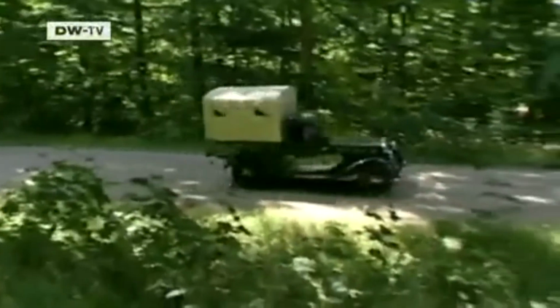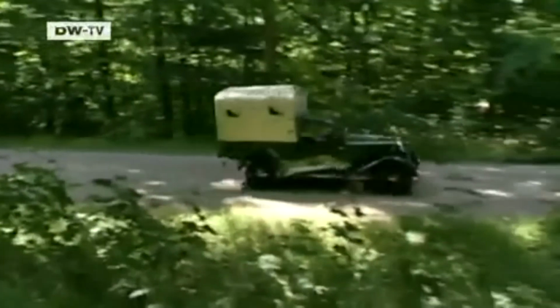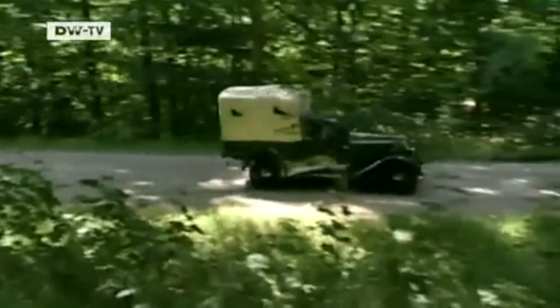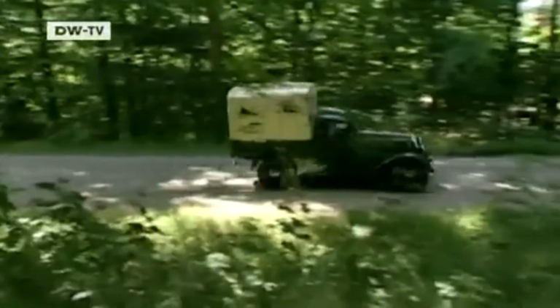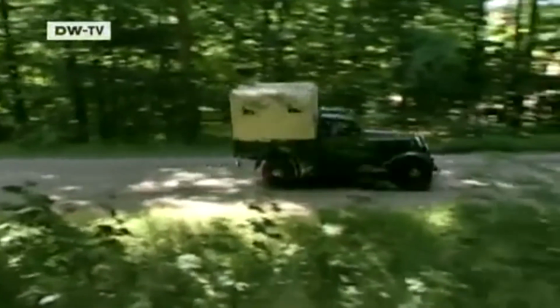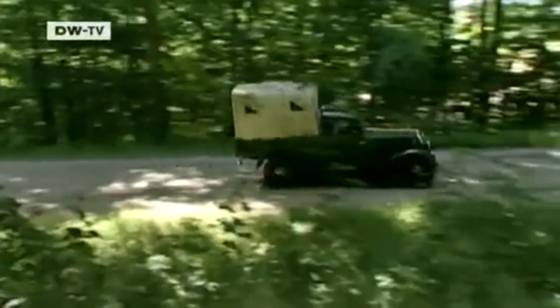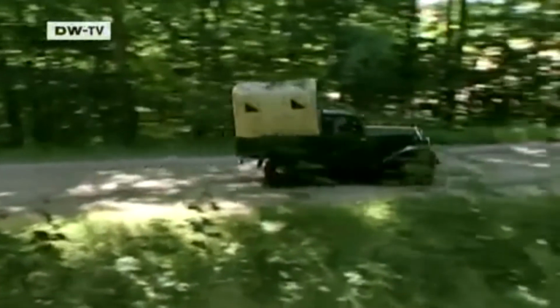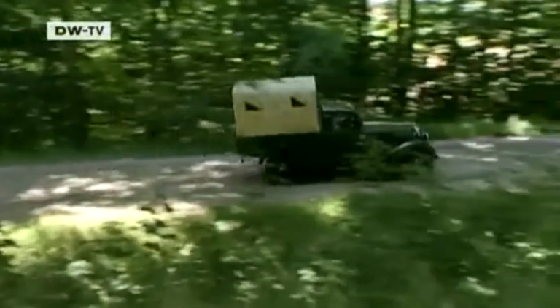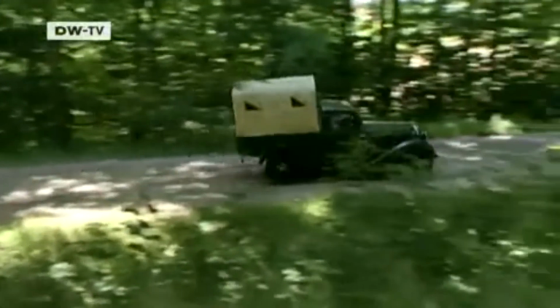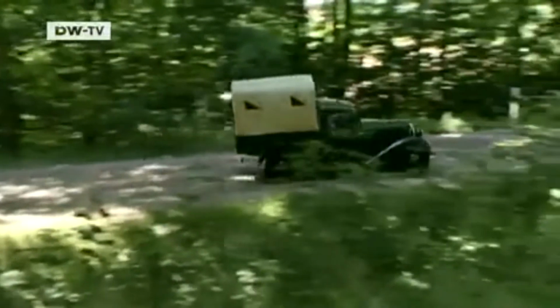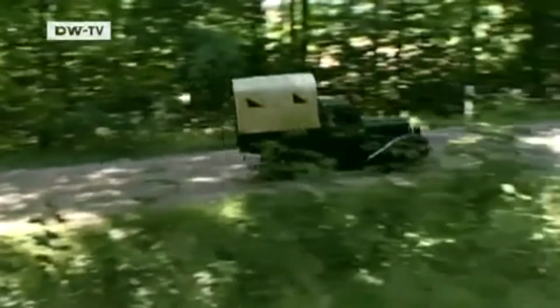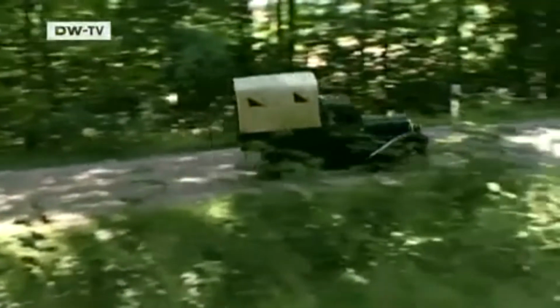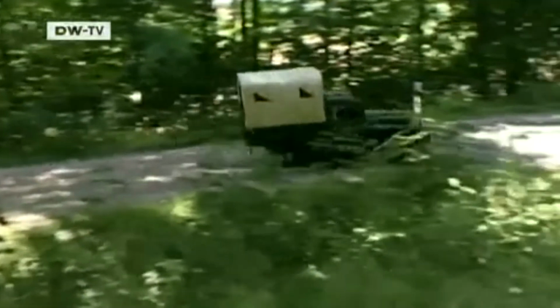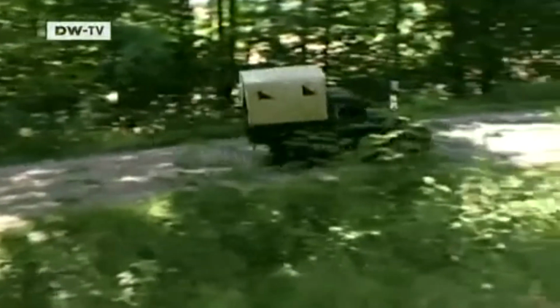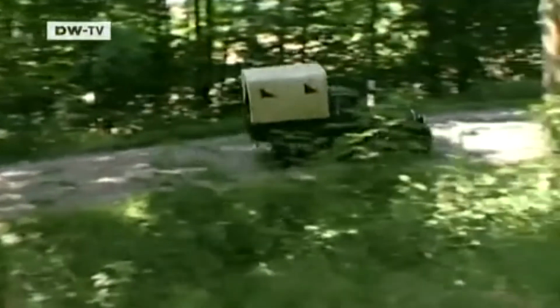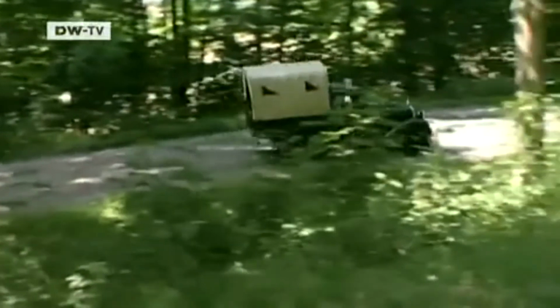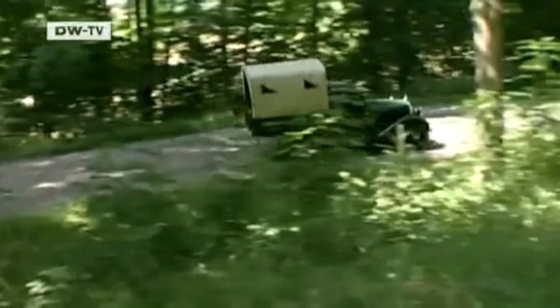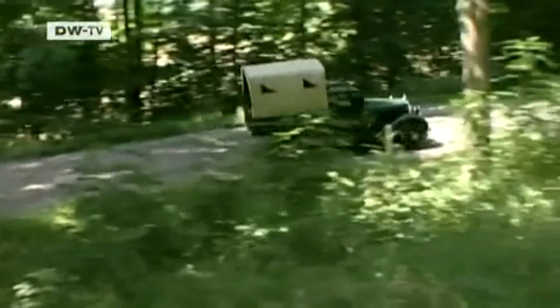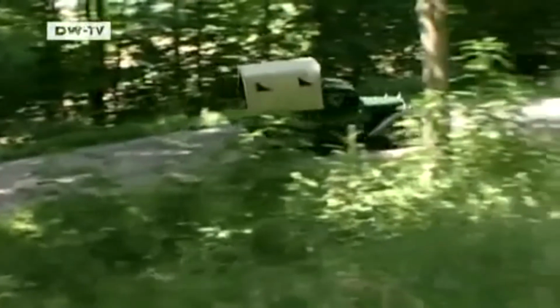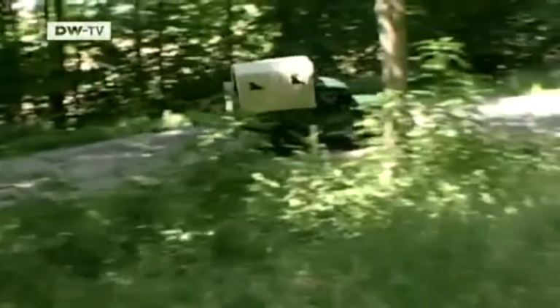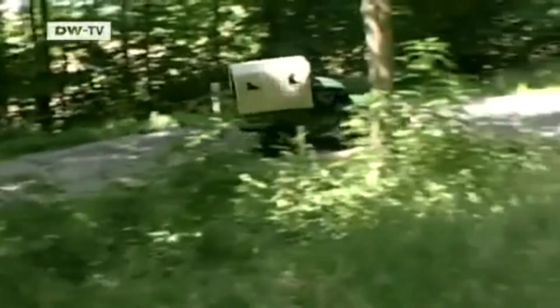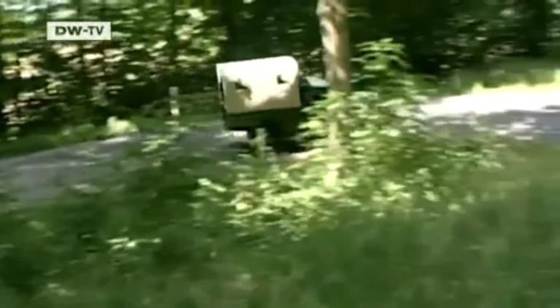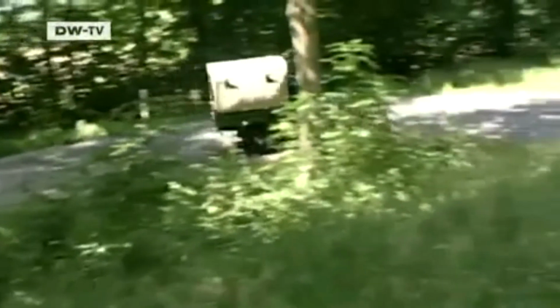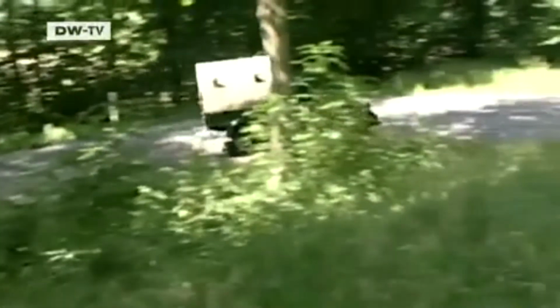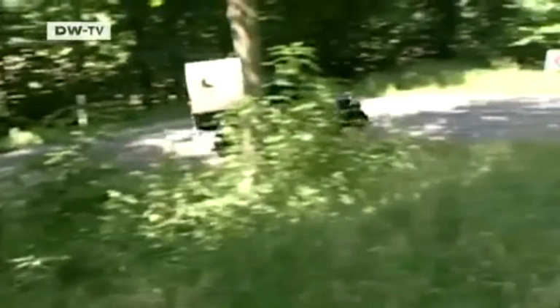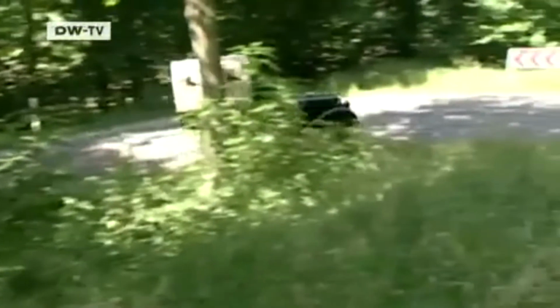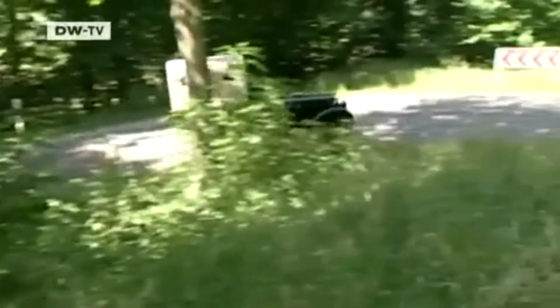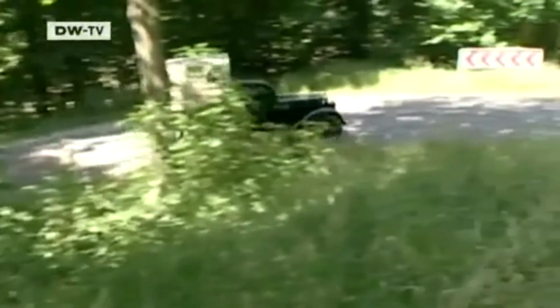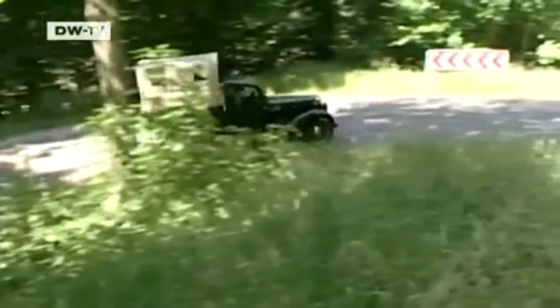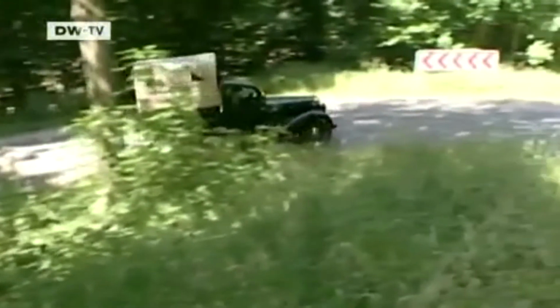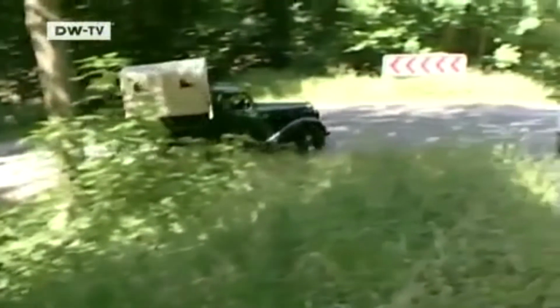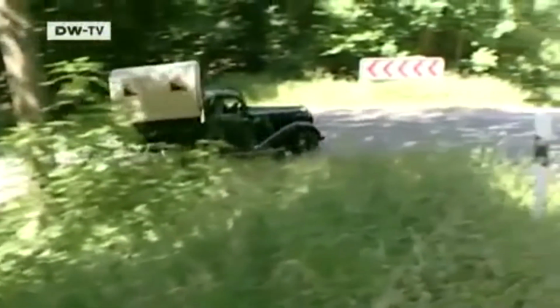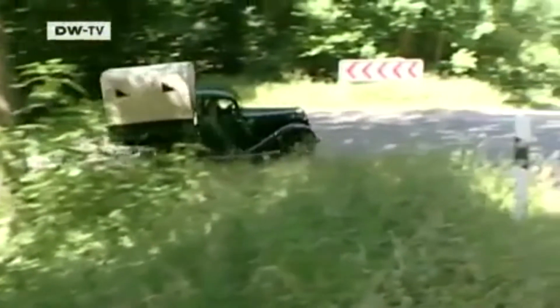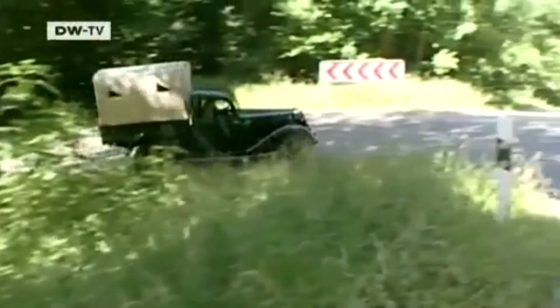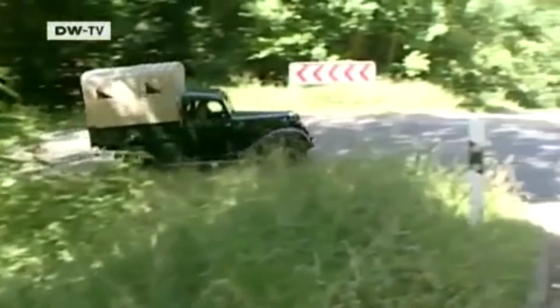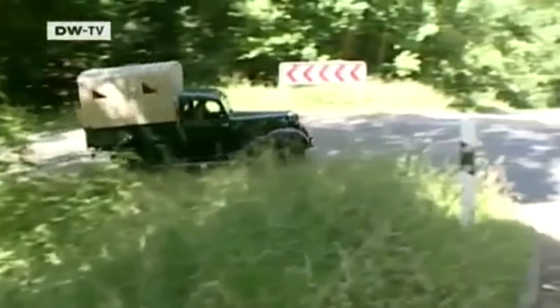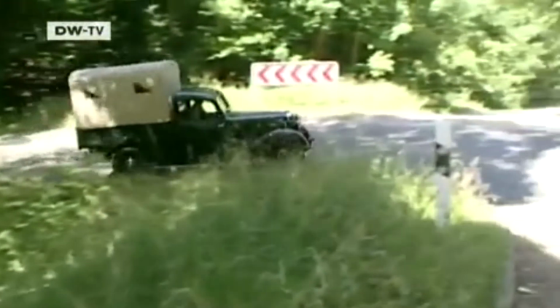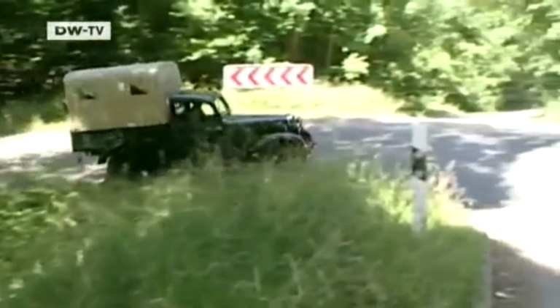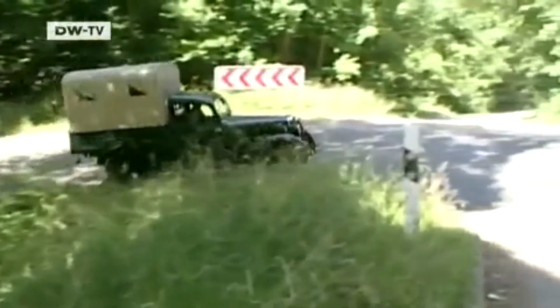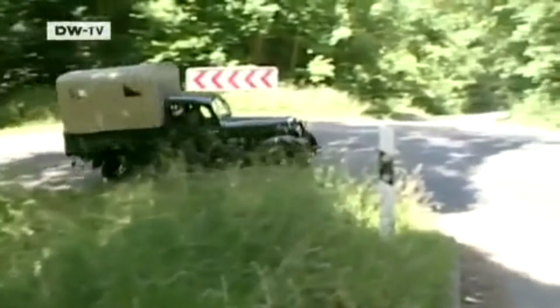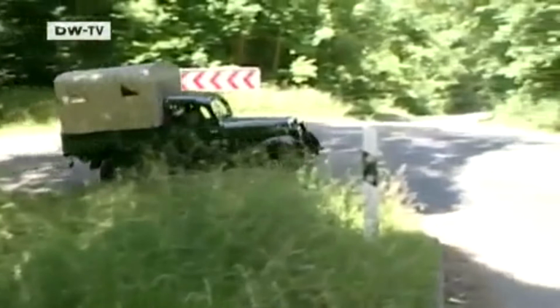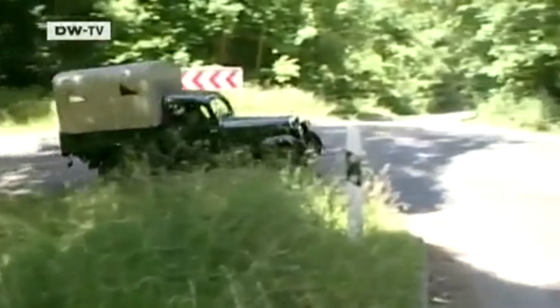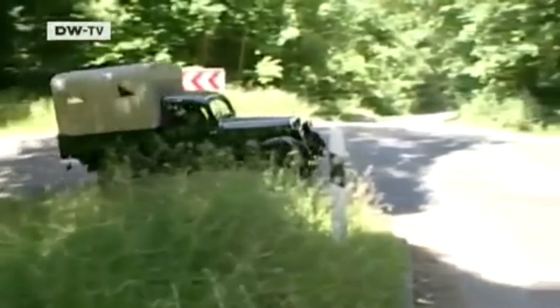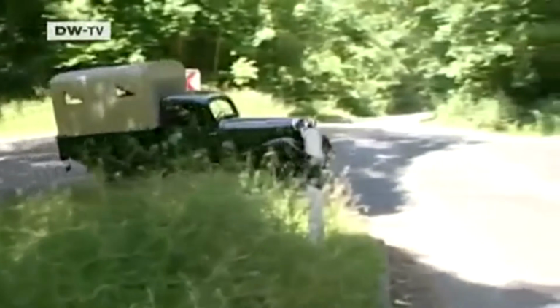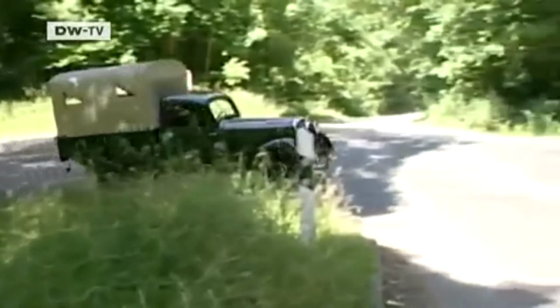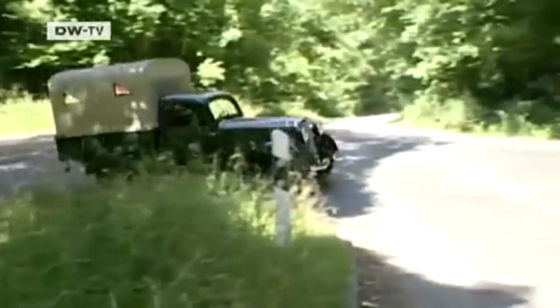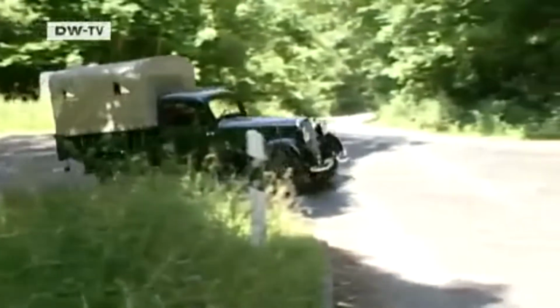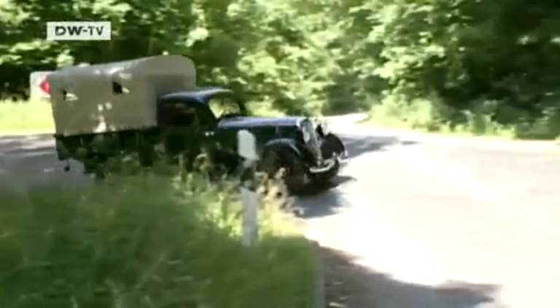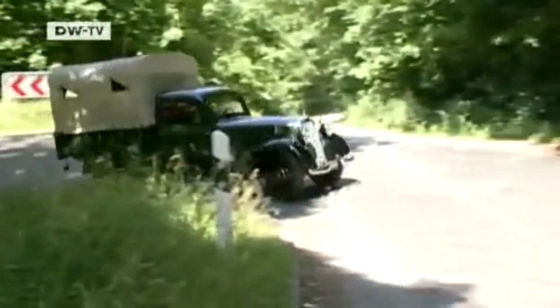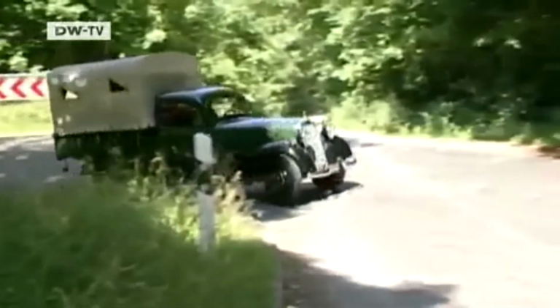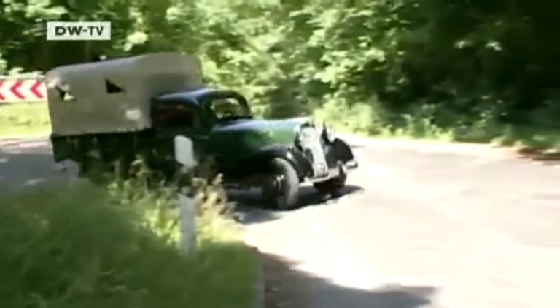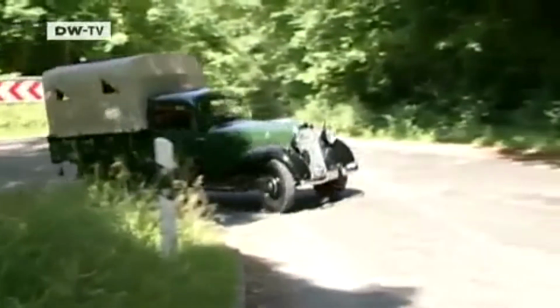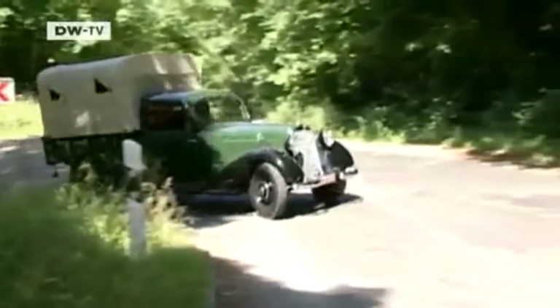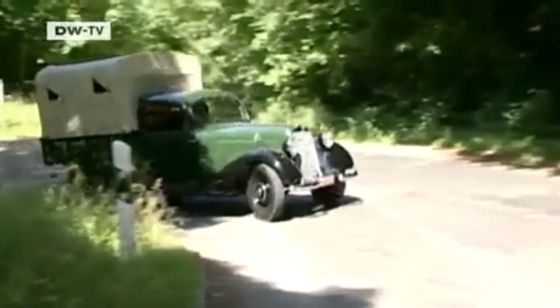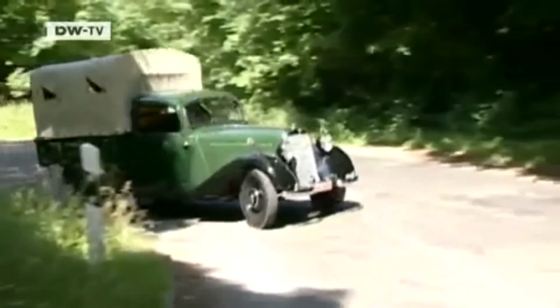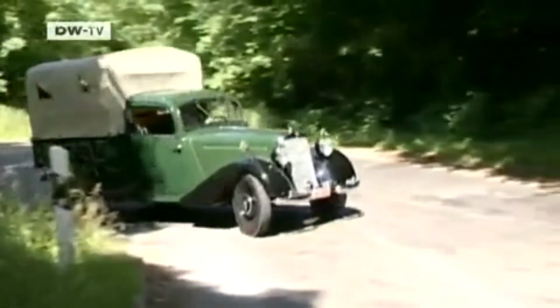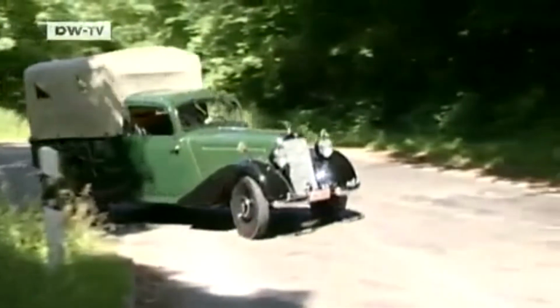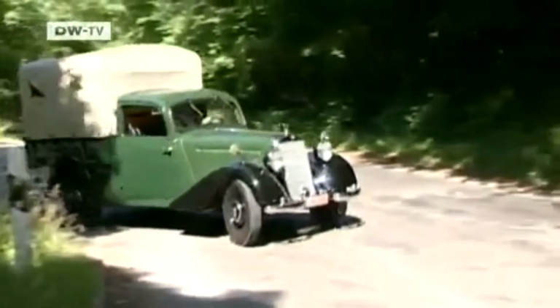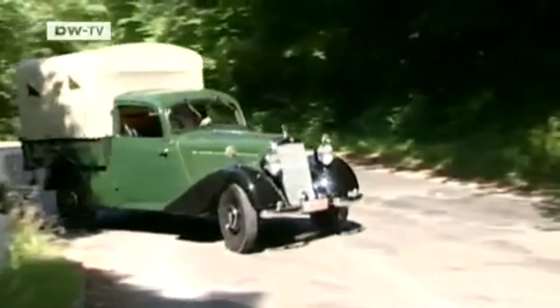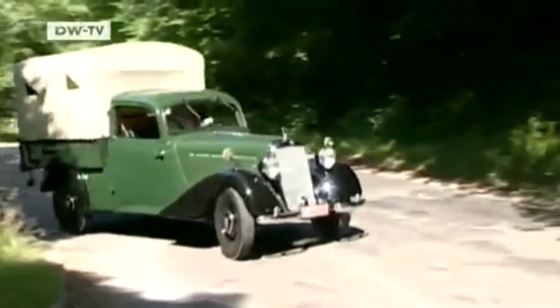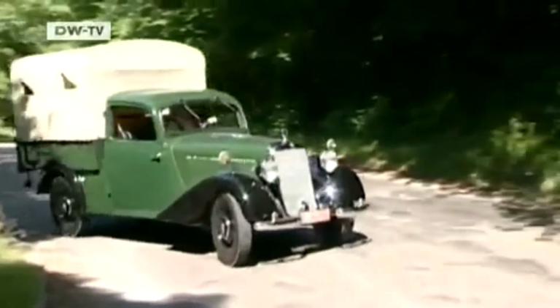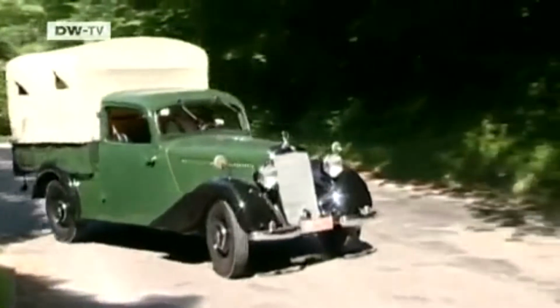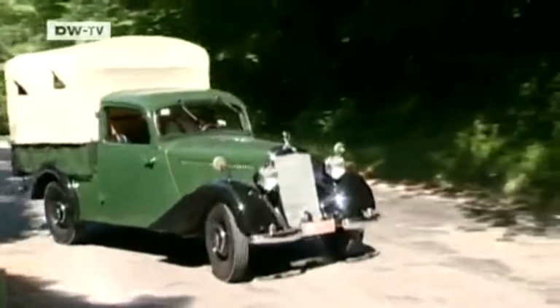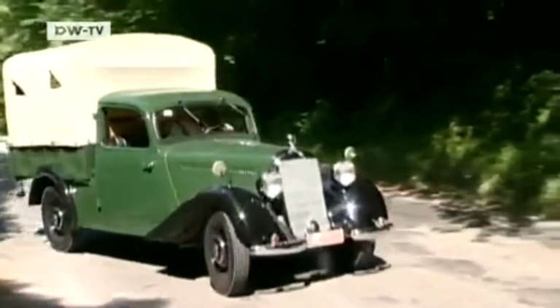The 170V will go down in history as the first Mercedes vehicle to be manufactured after the end of the Second World War.